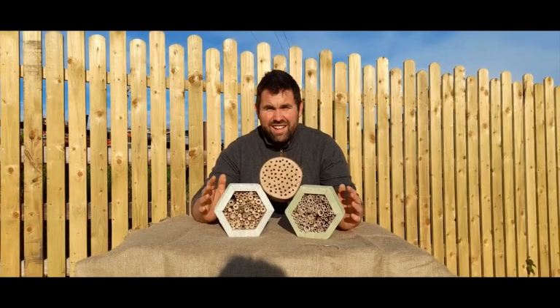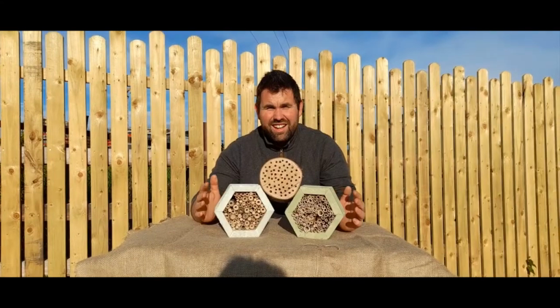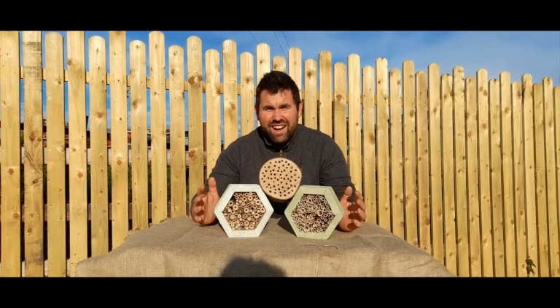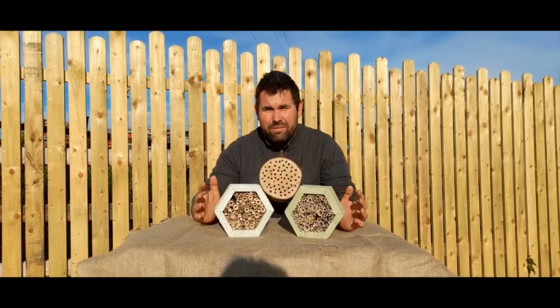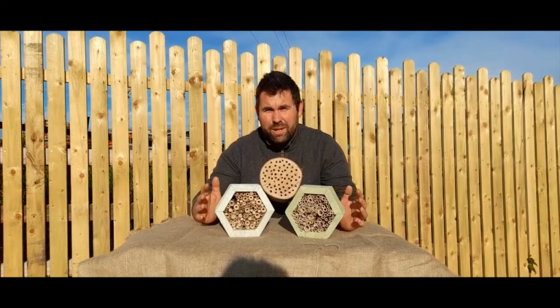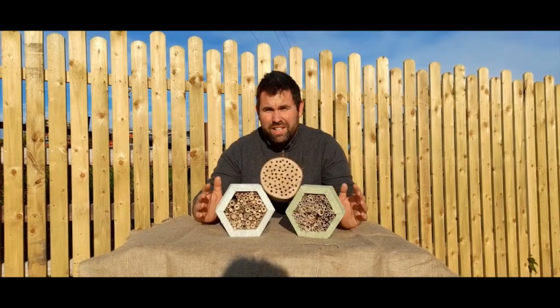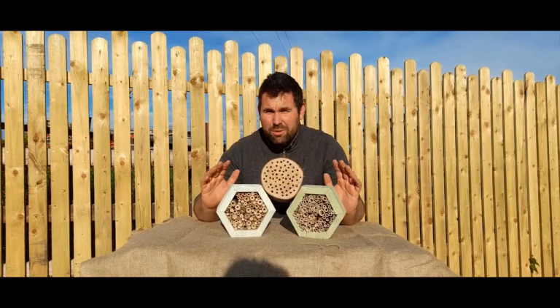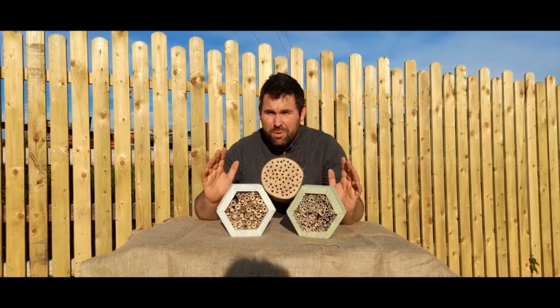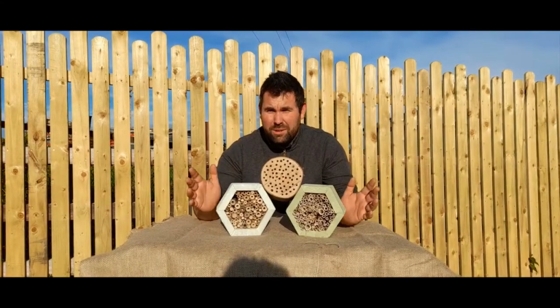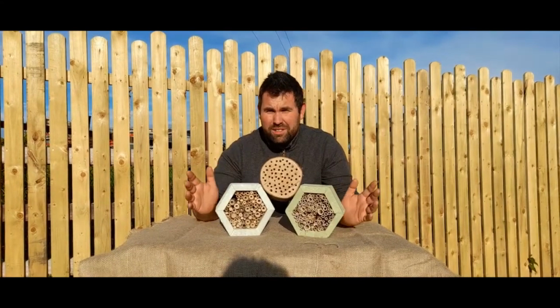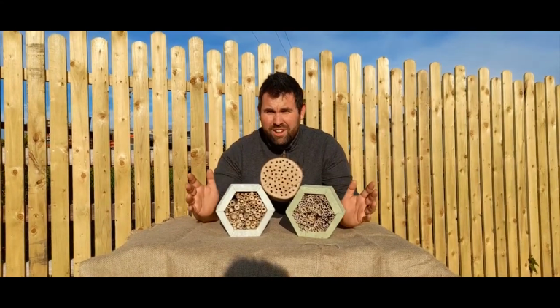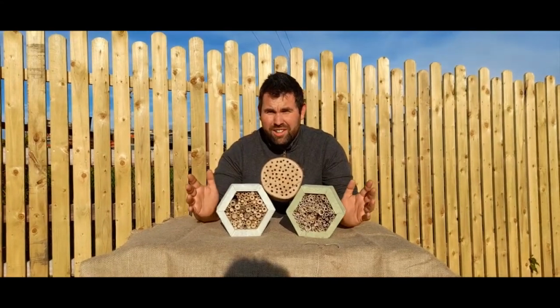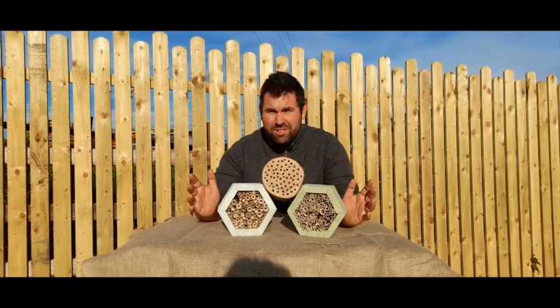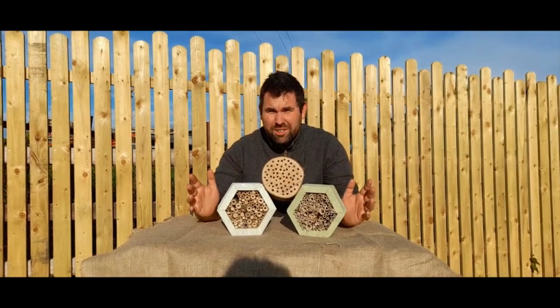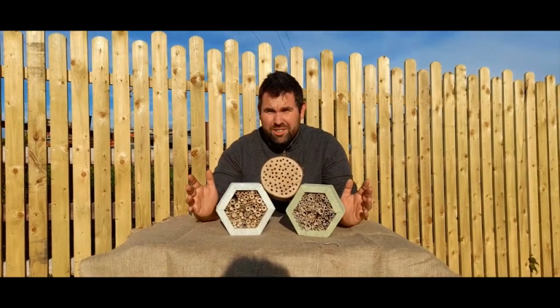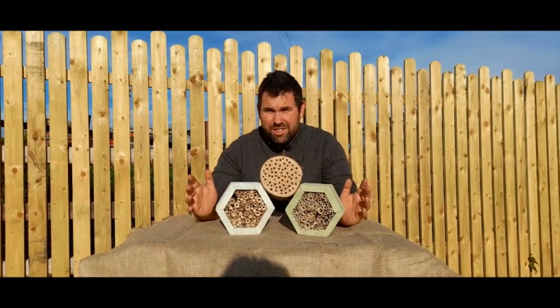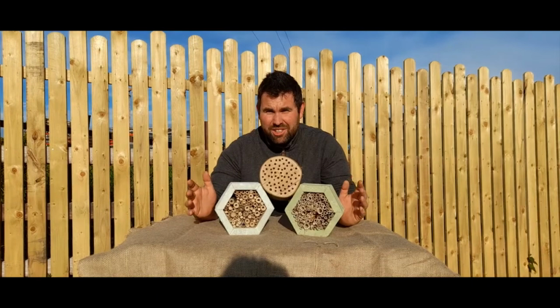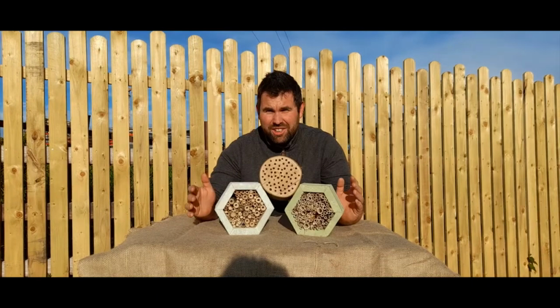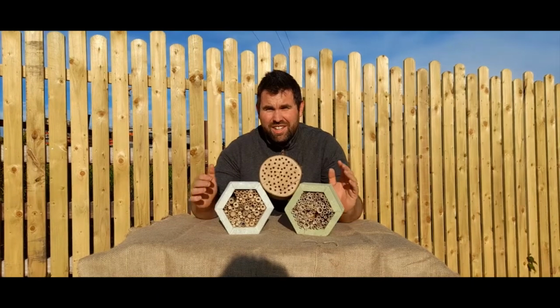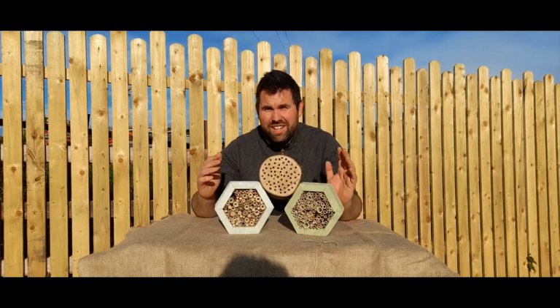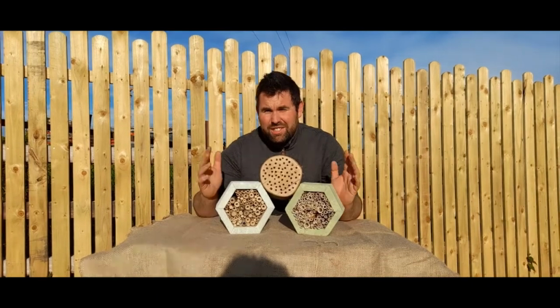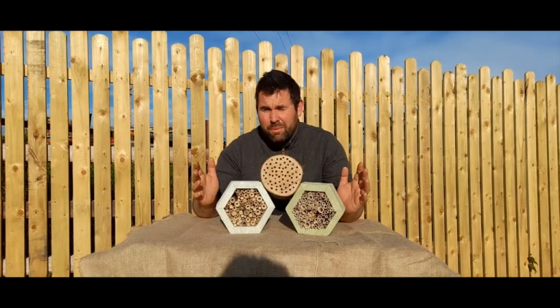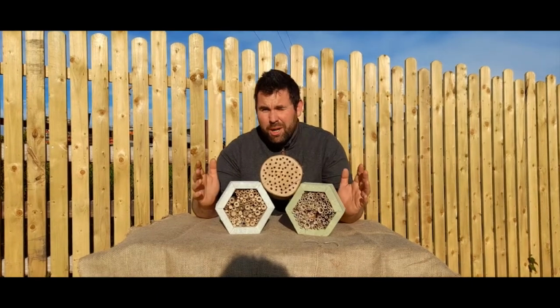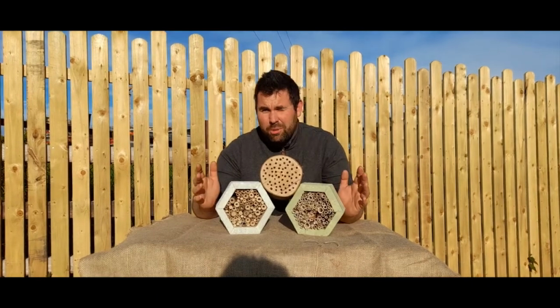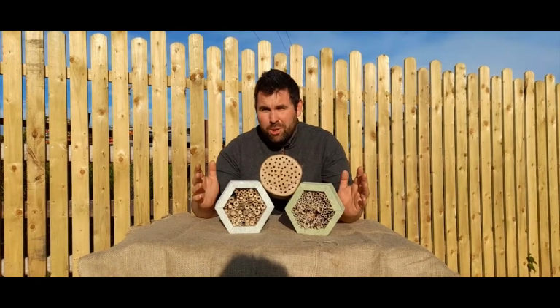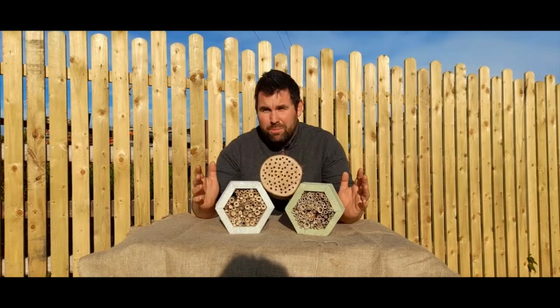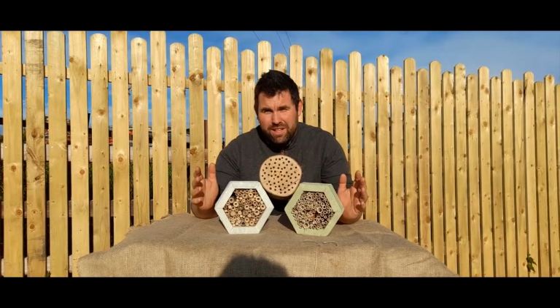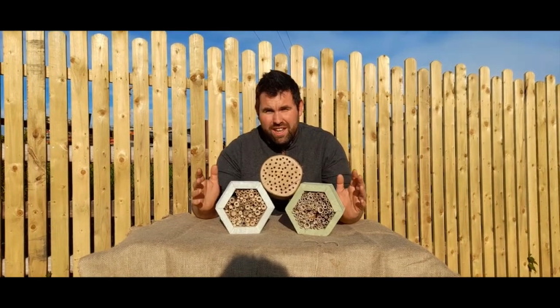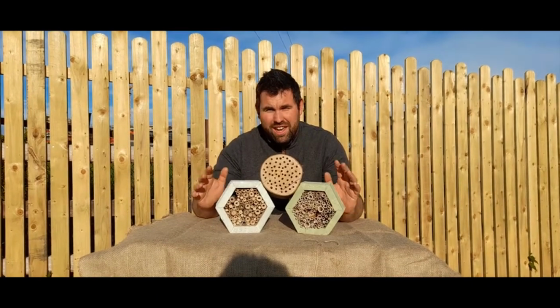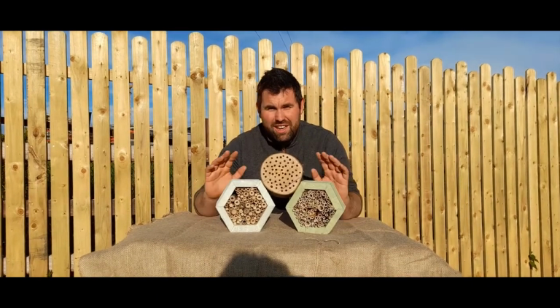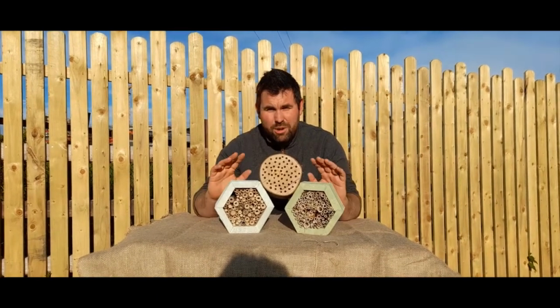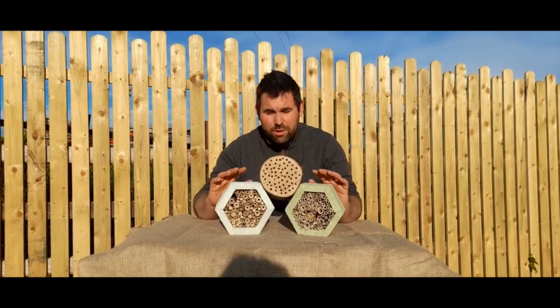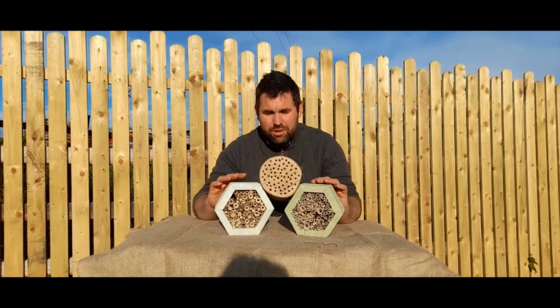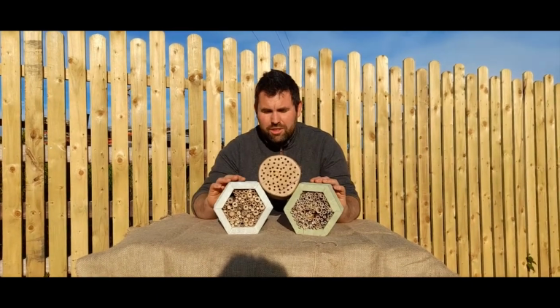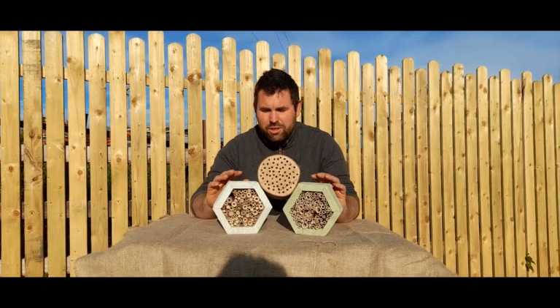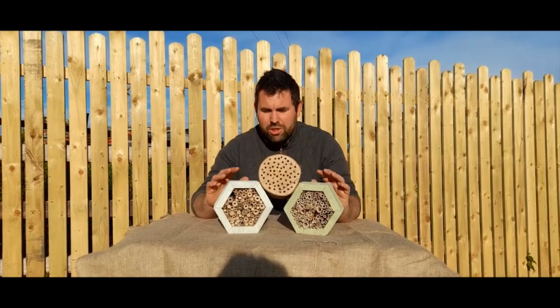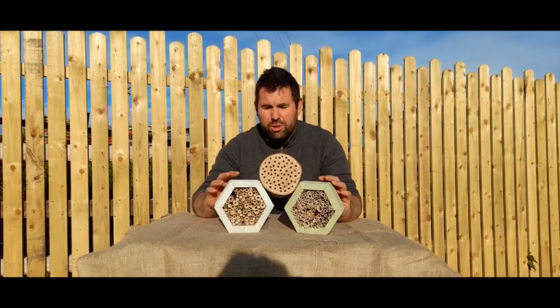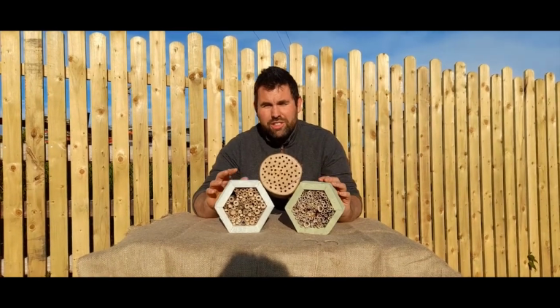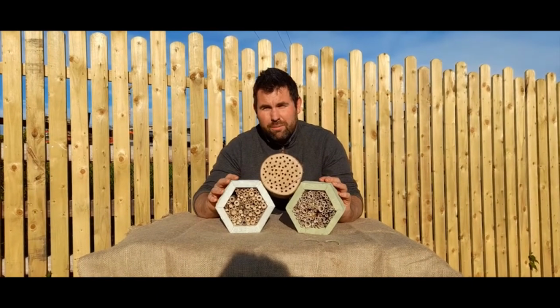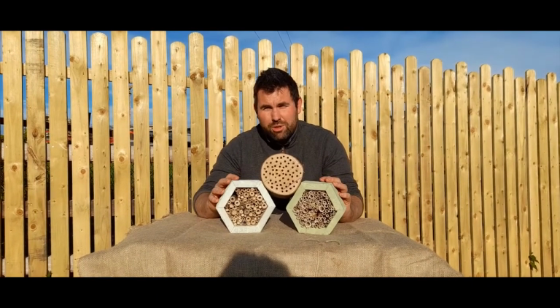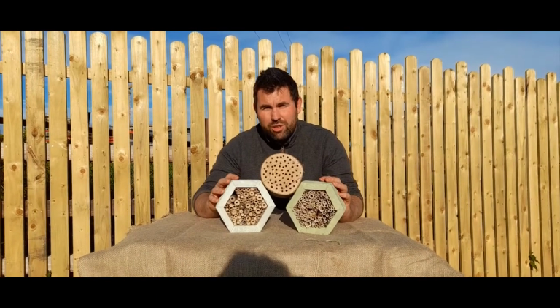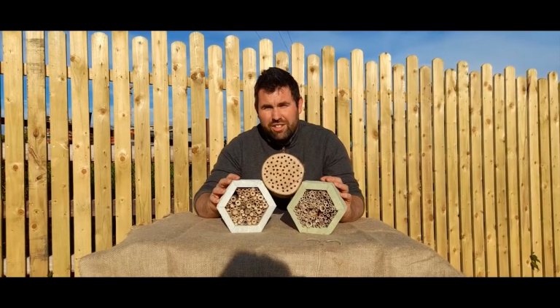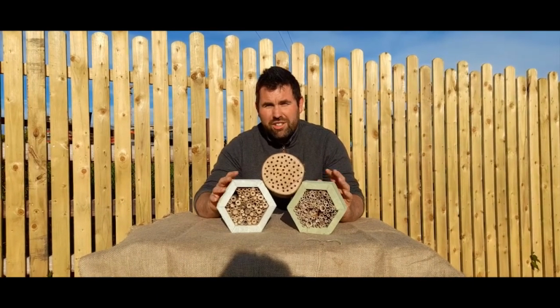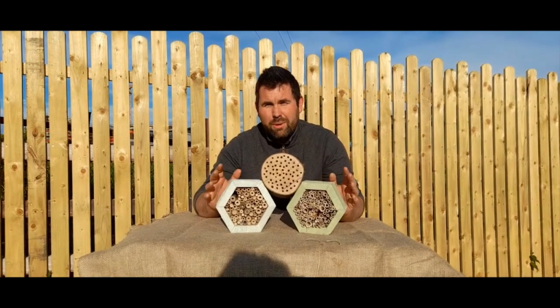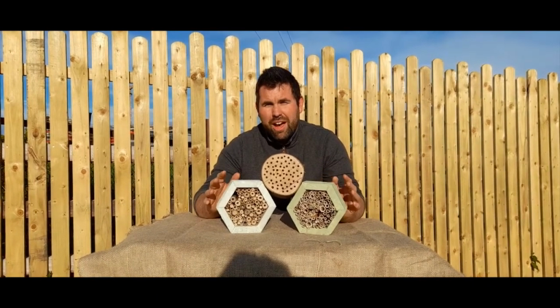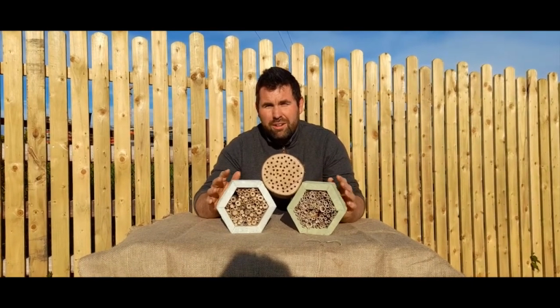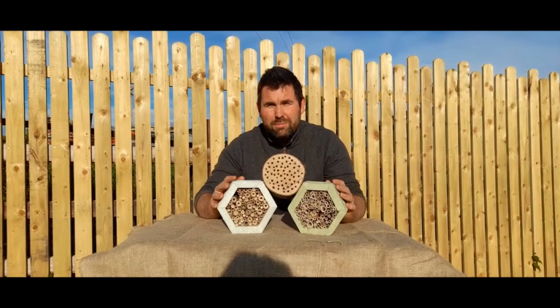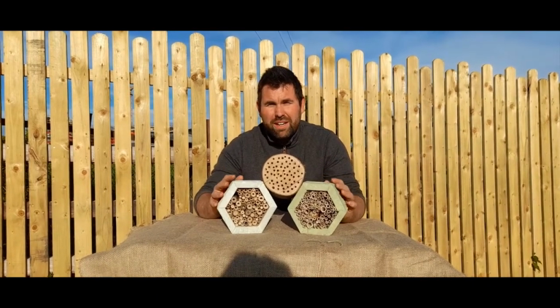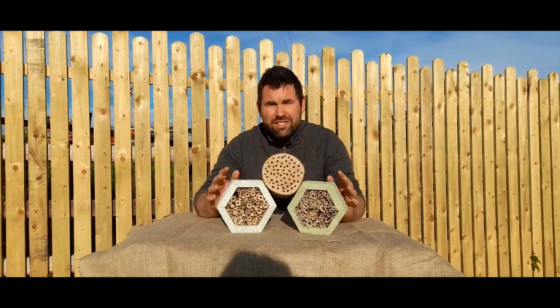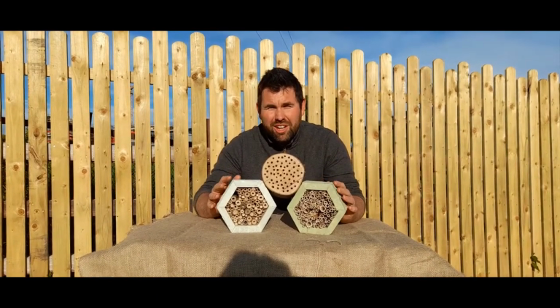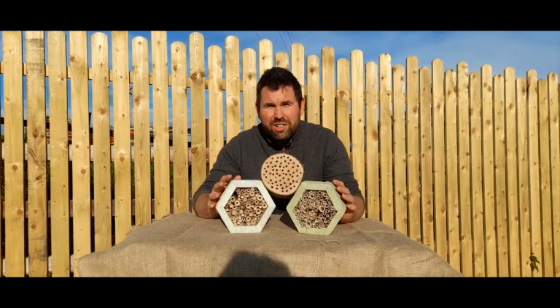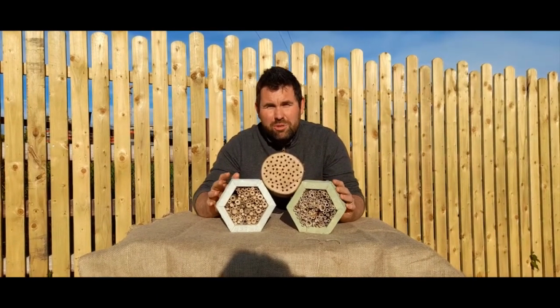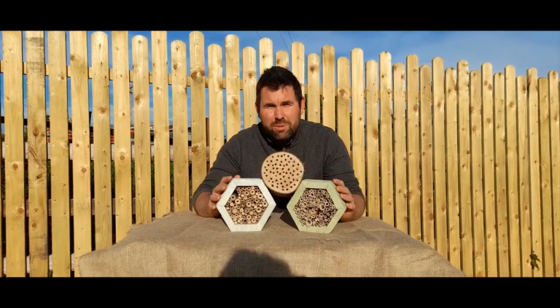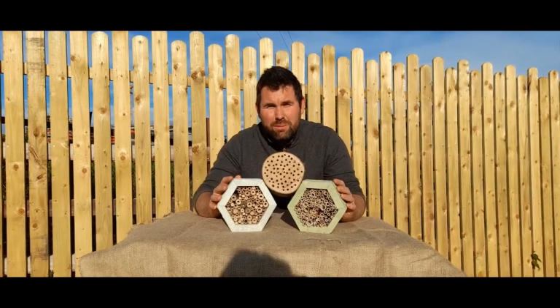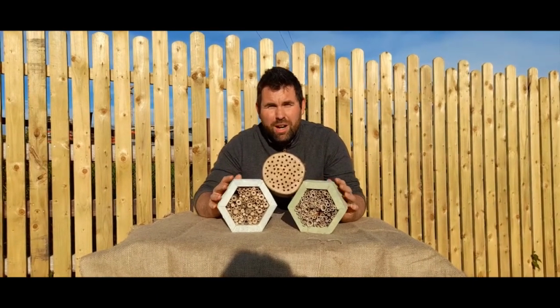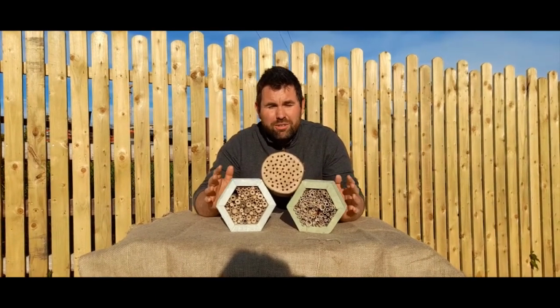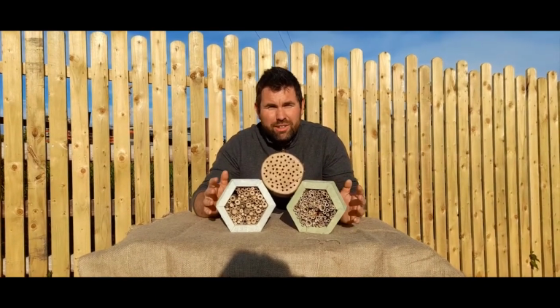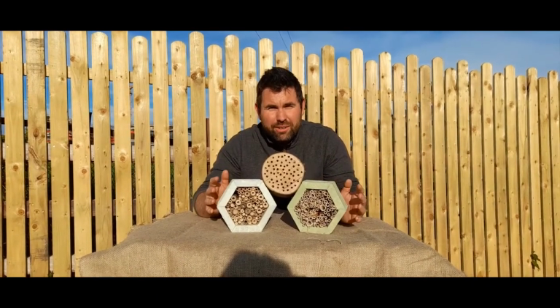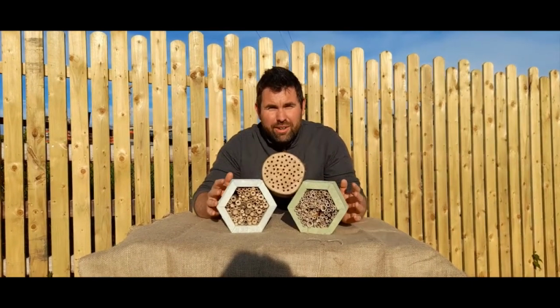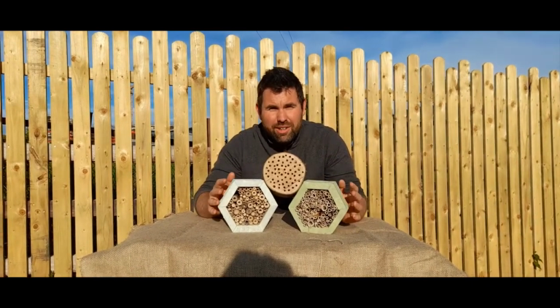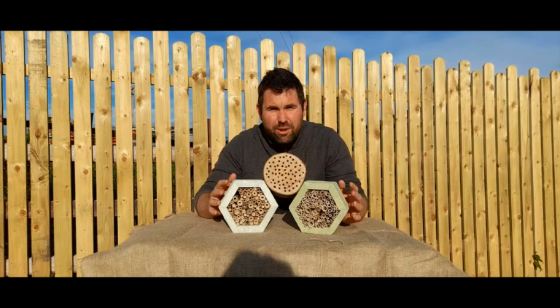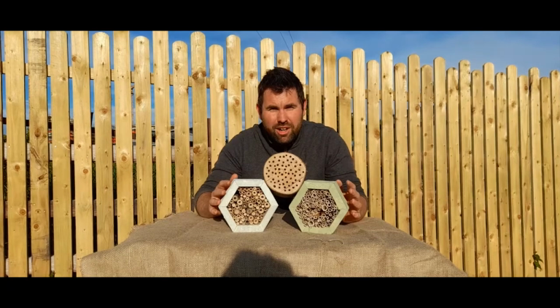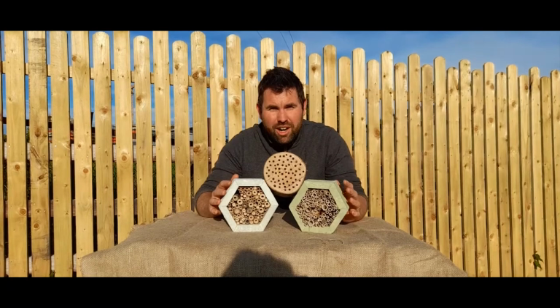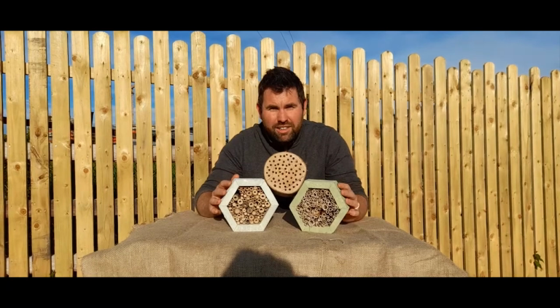Hi everybody, welcome to Talkin' Horticulture. To mark World Bee Day, we're going to do a short demonstration about how to make a solitary bee box for your very own garden.